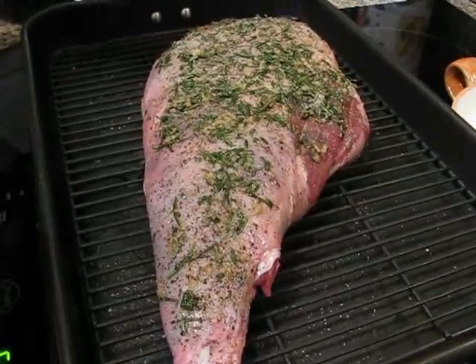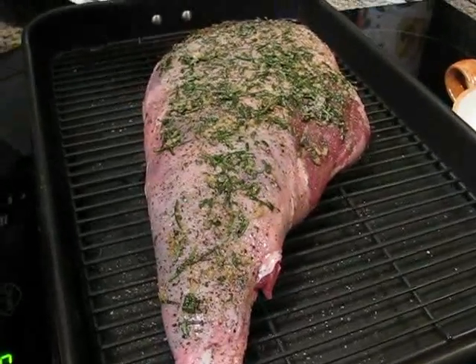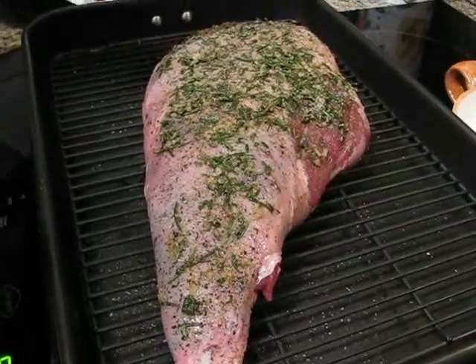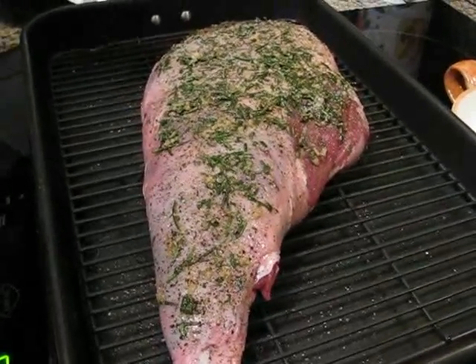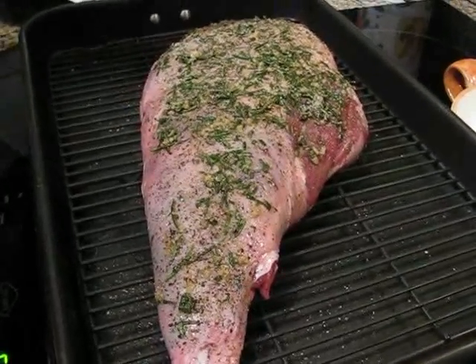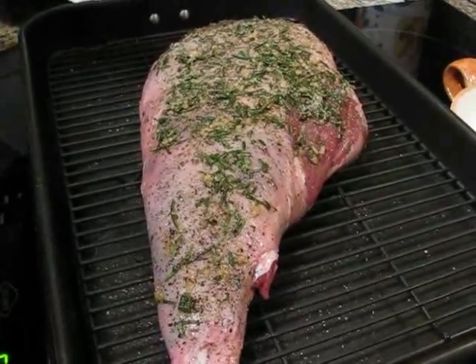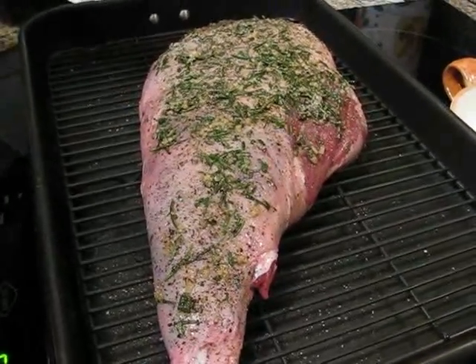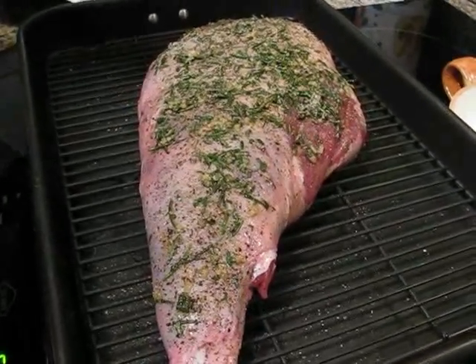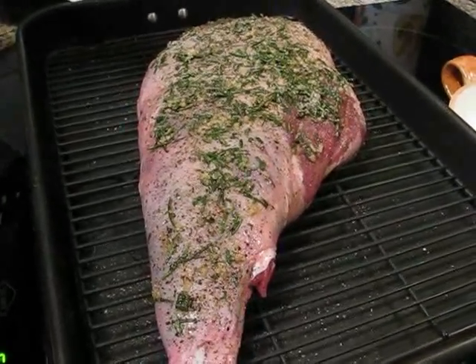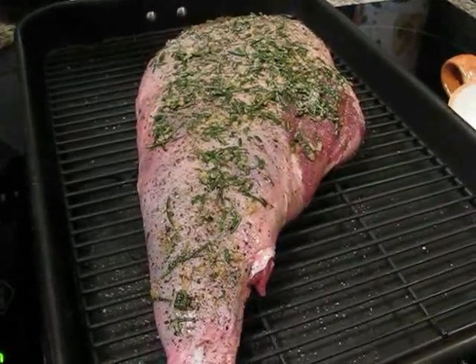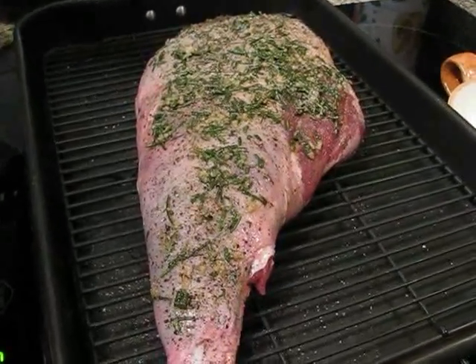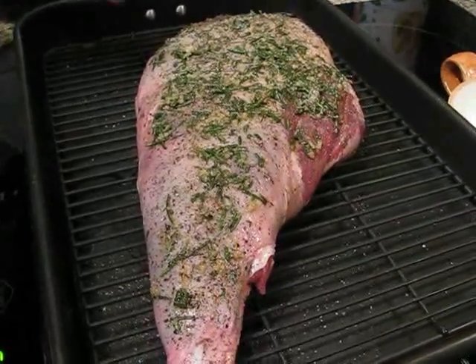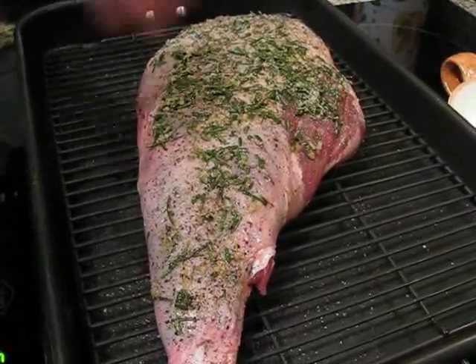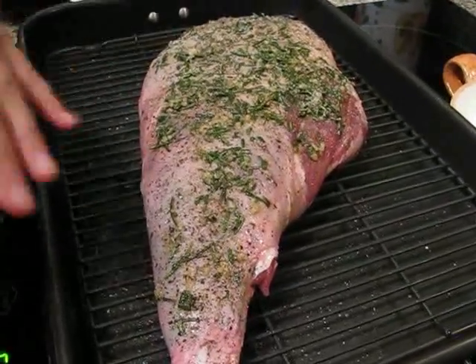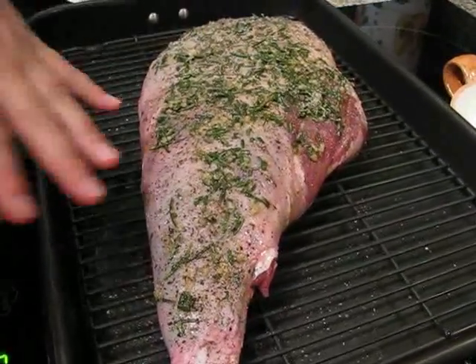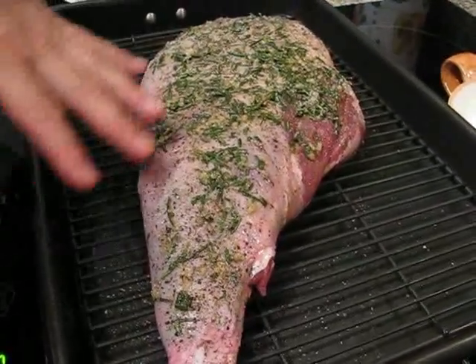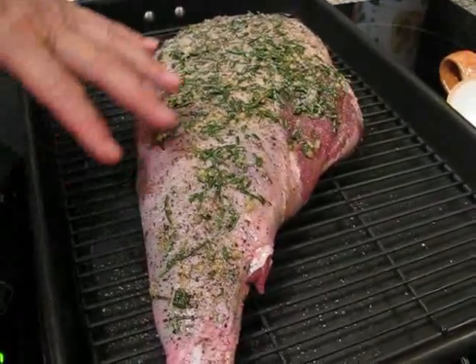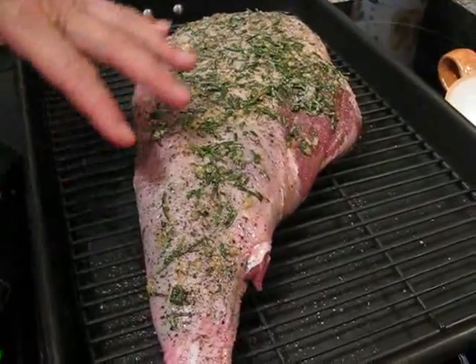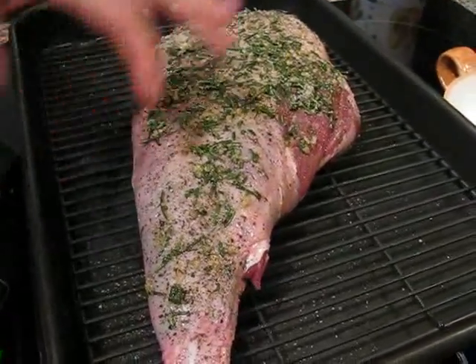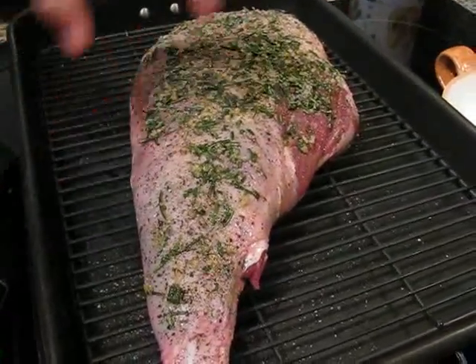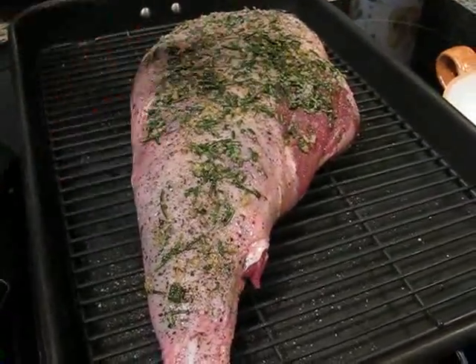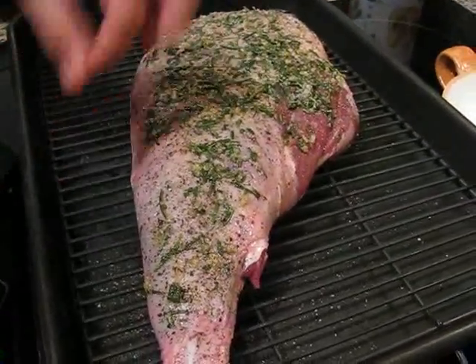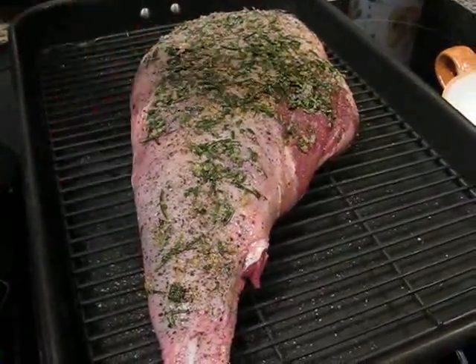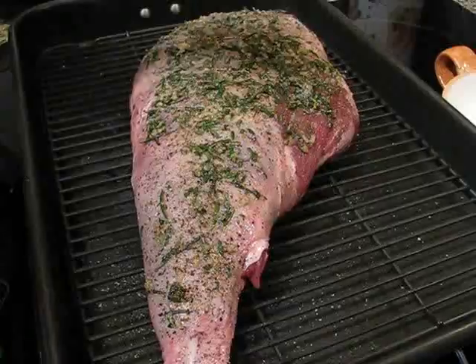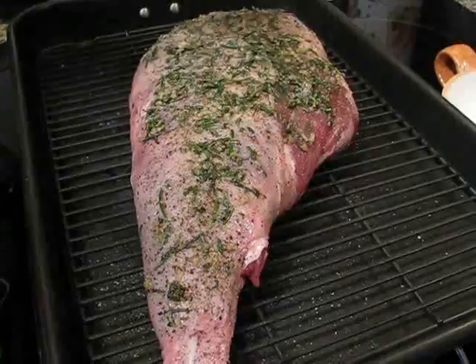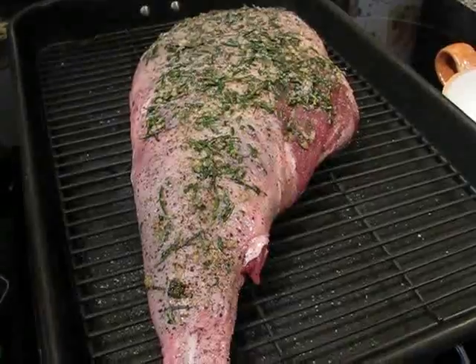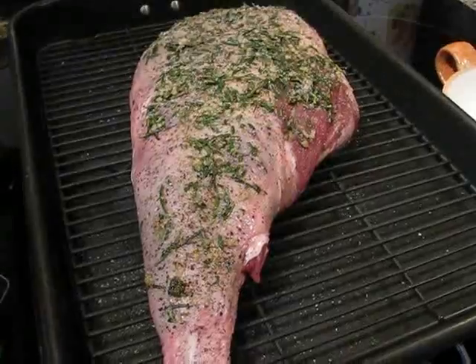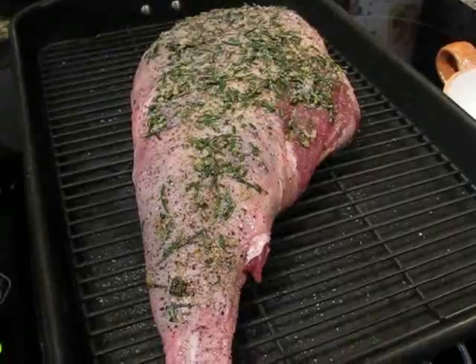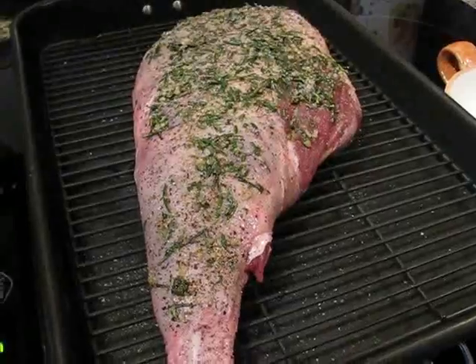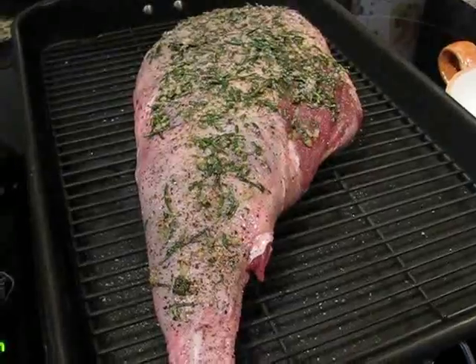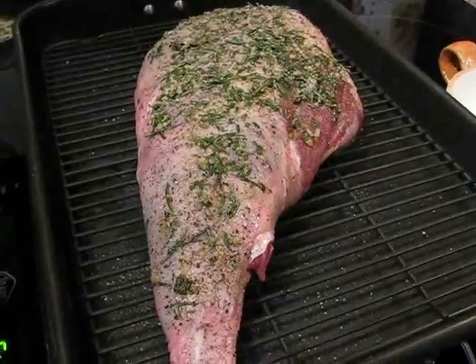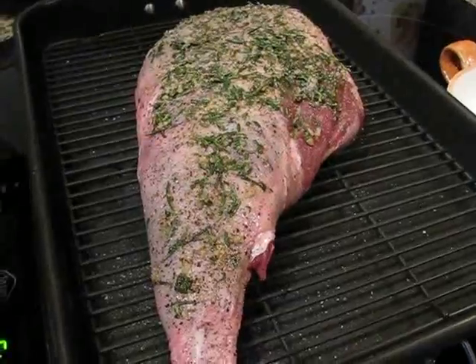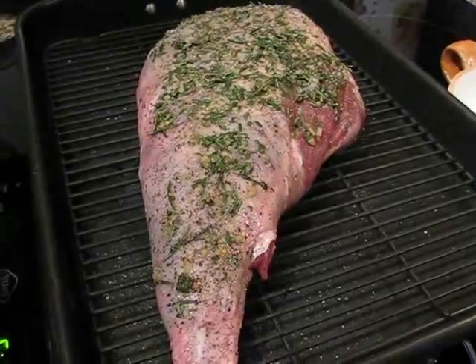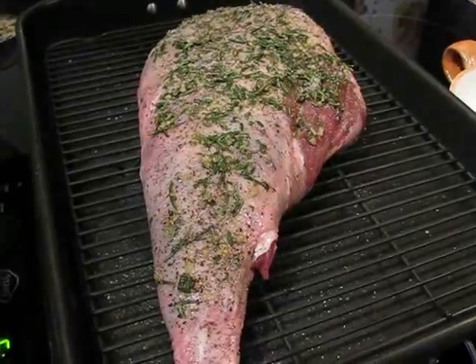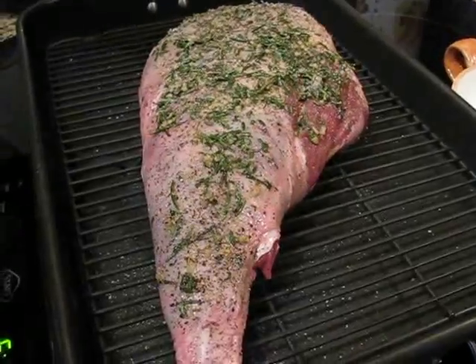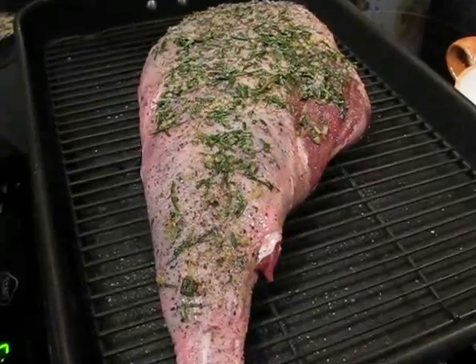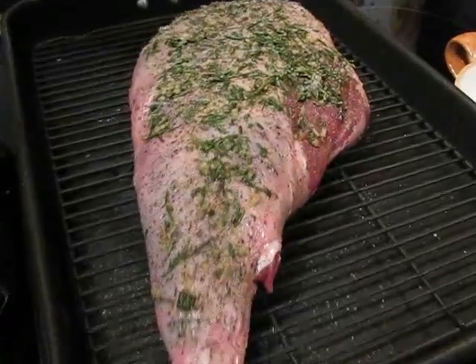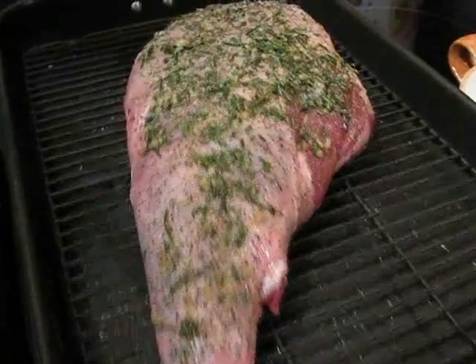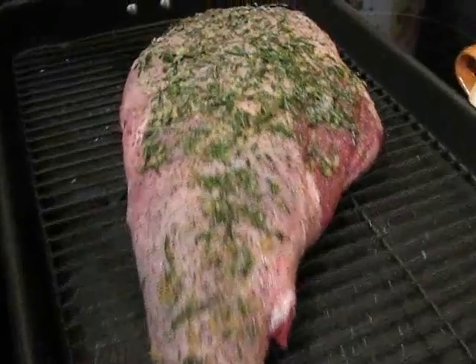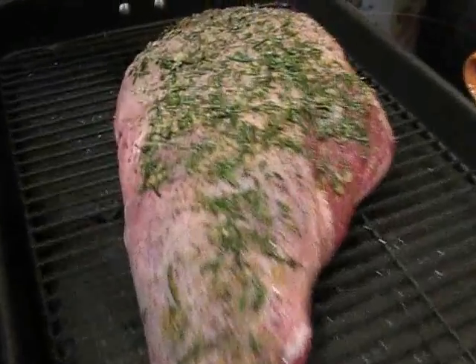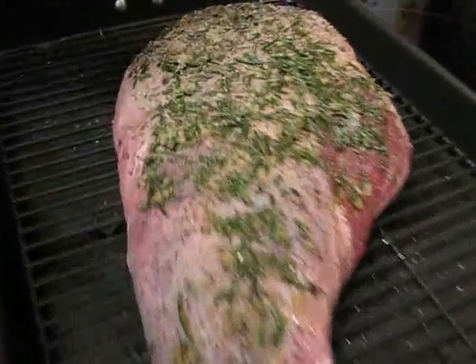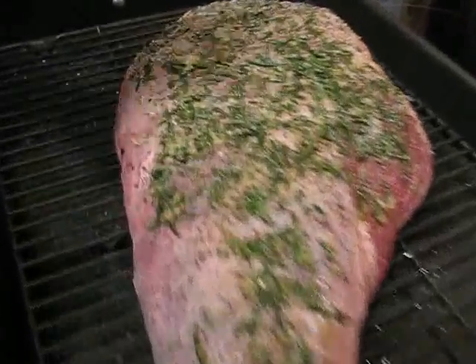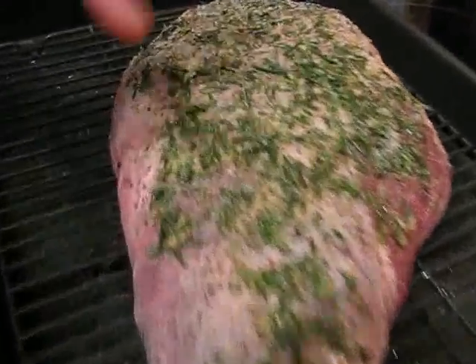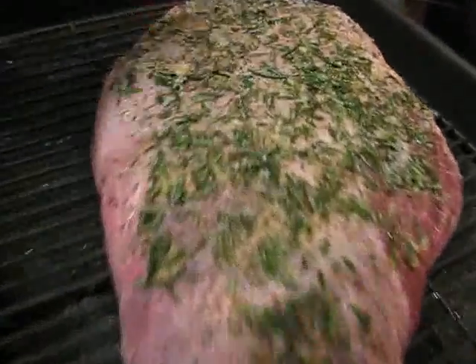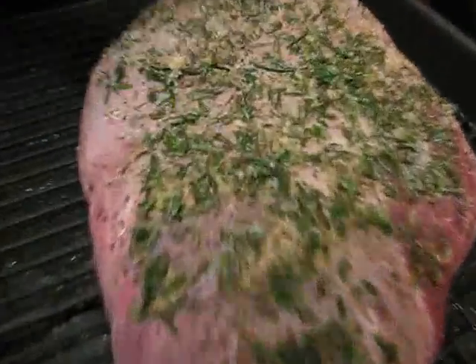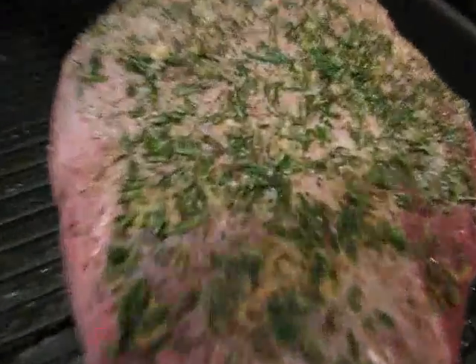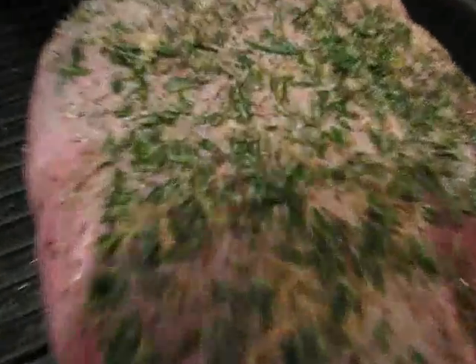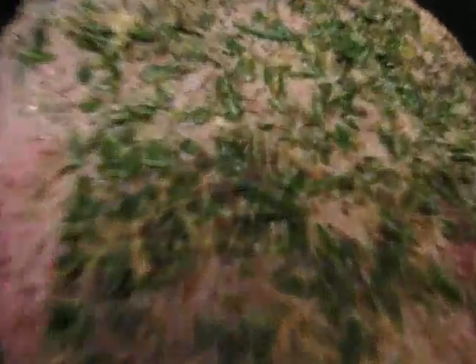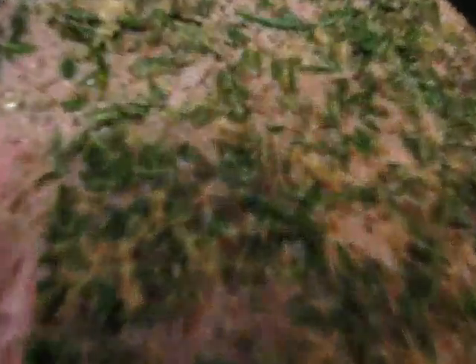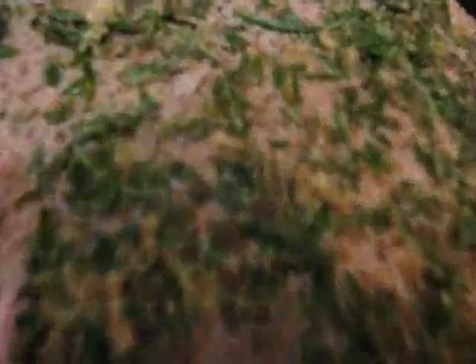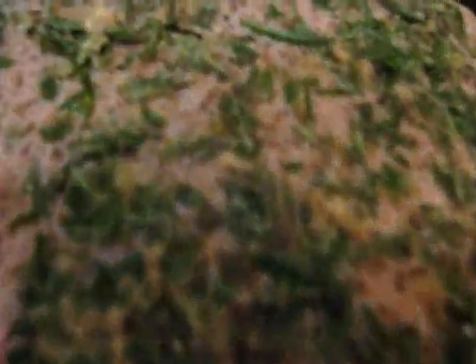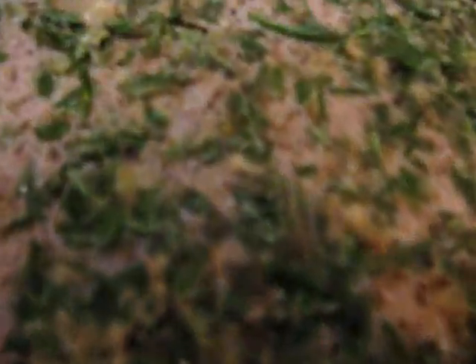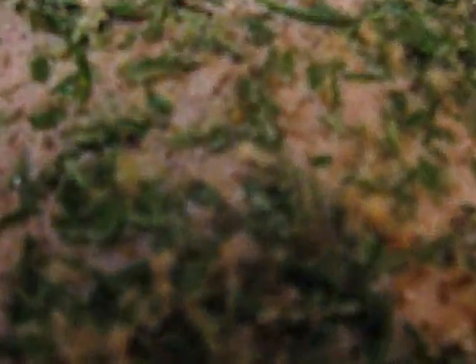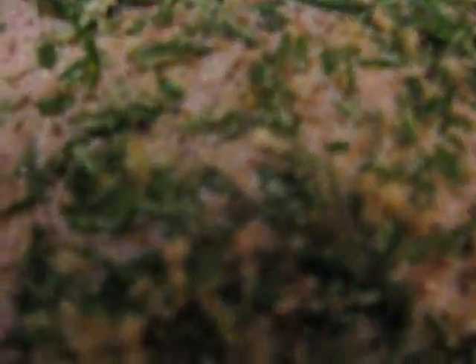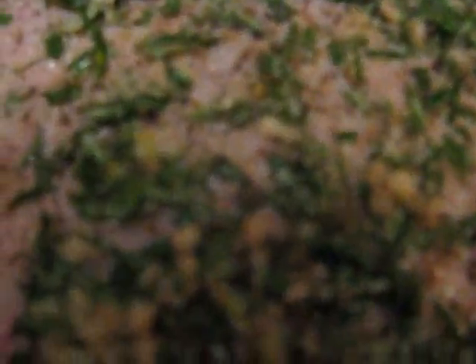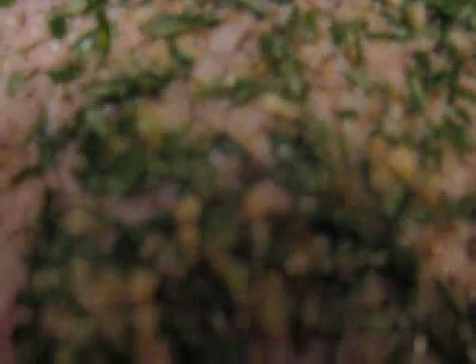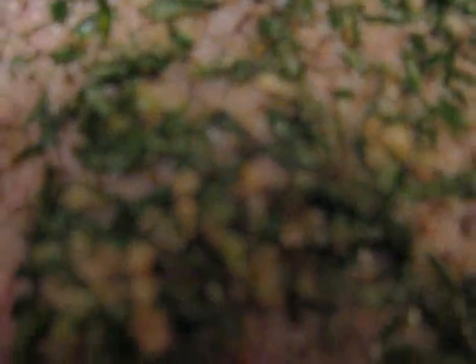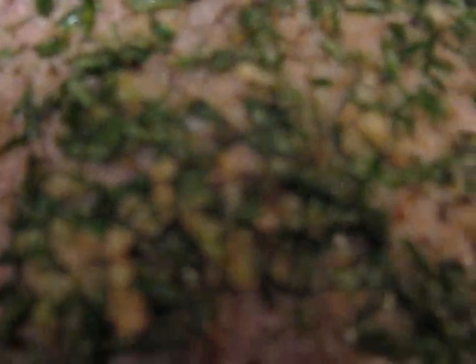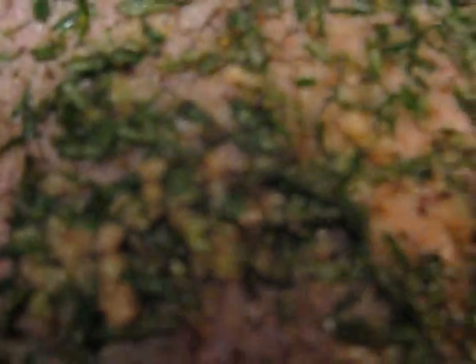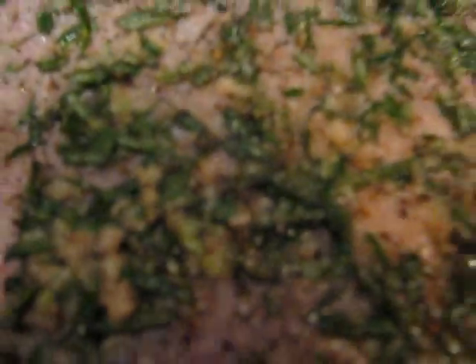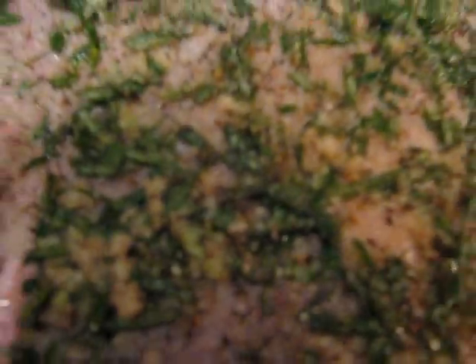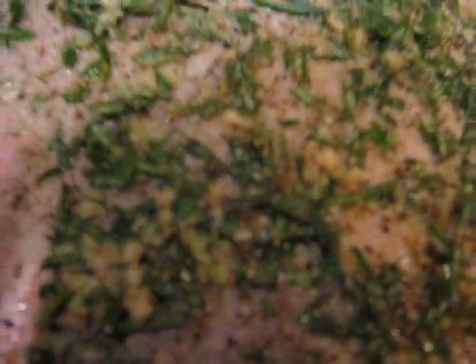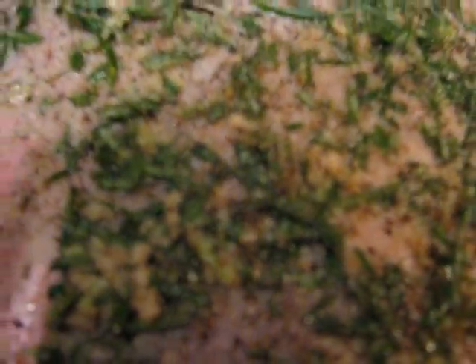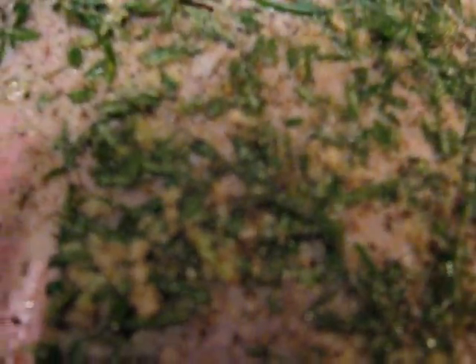Put the lamb on the rack, fat side up, make several slits in the fat, and then rub that goodness all the way through.